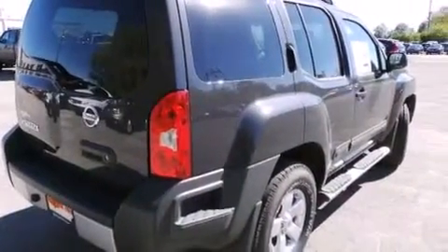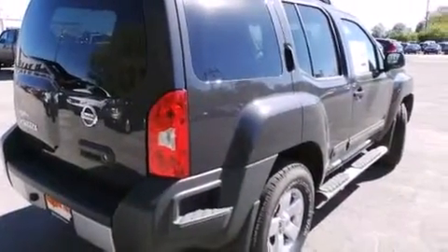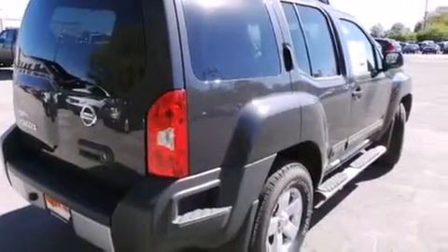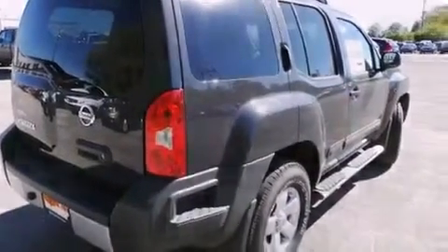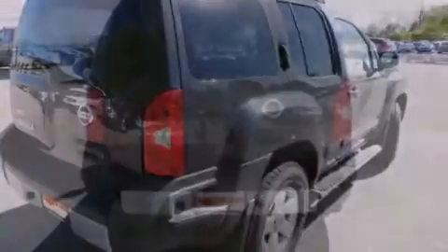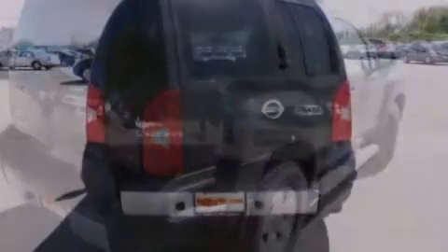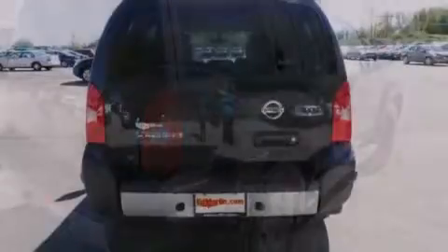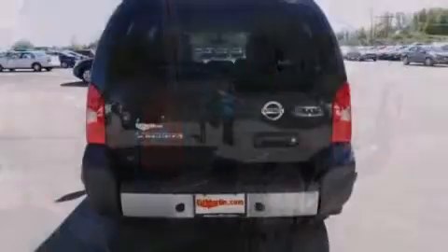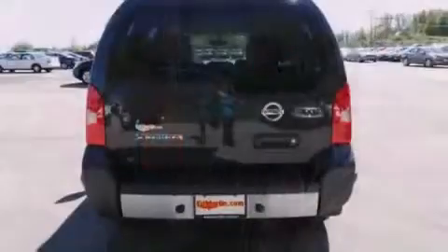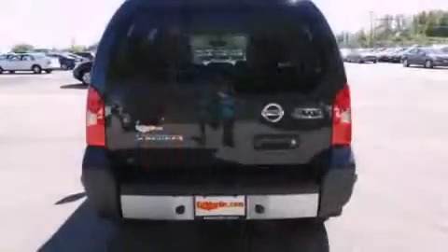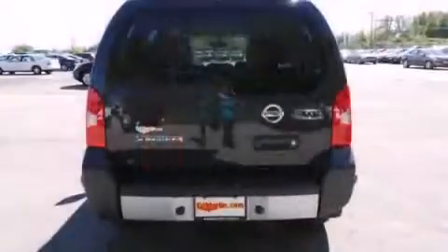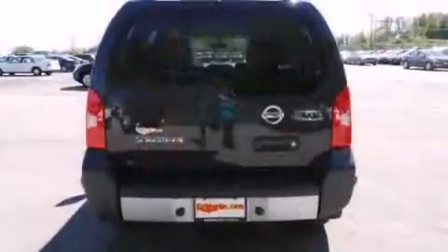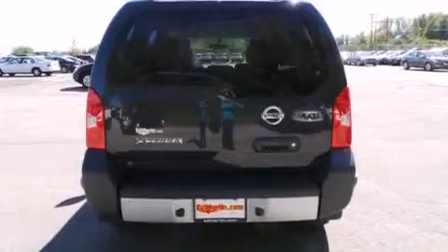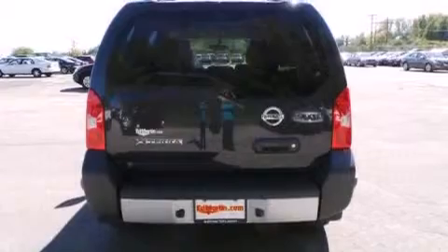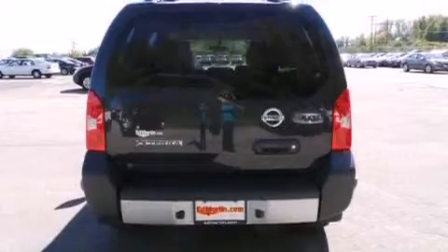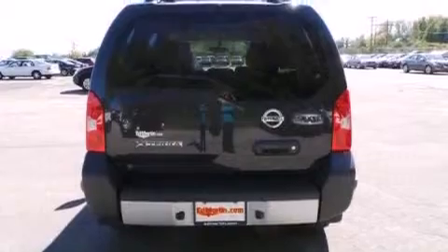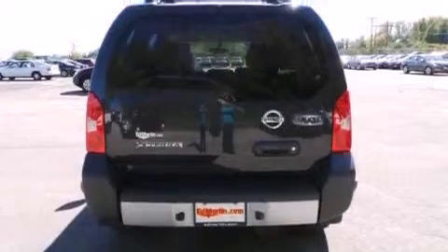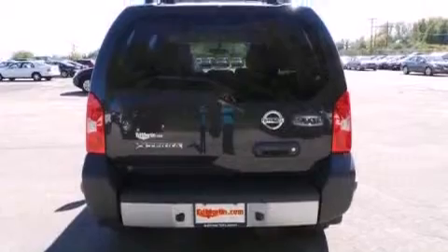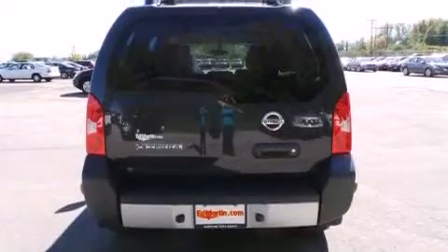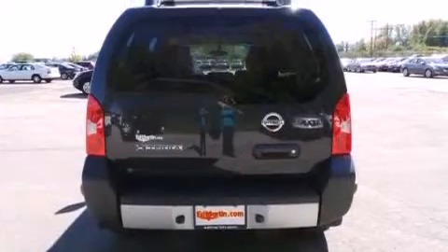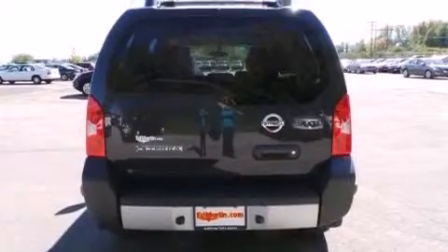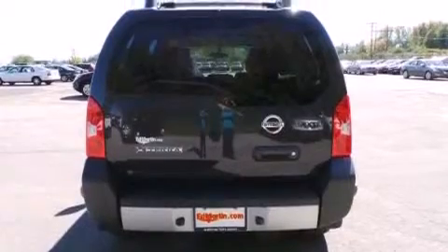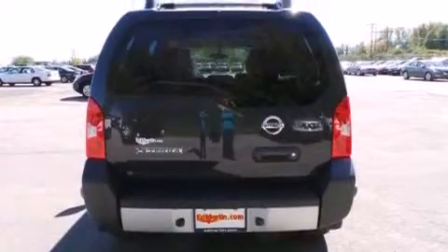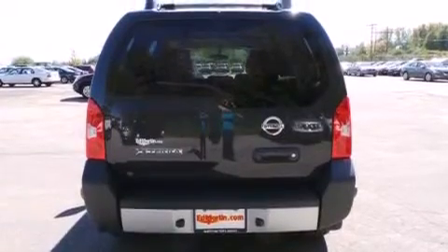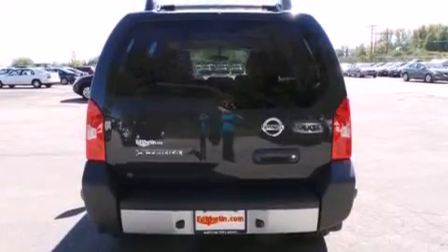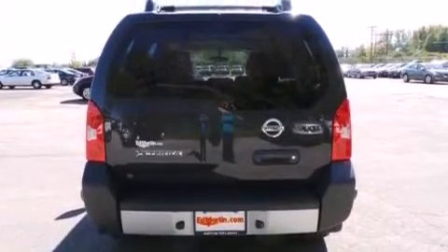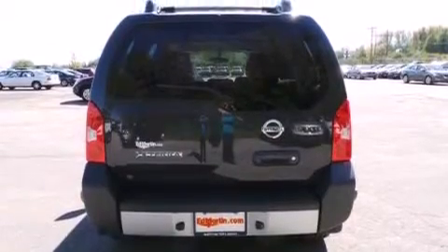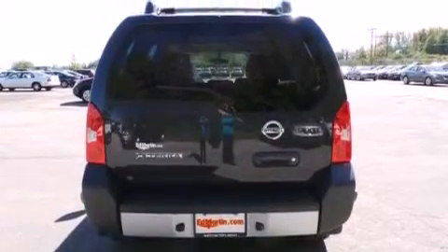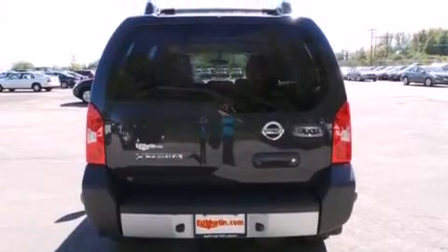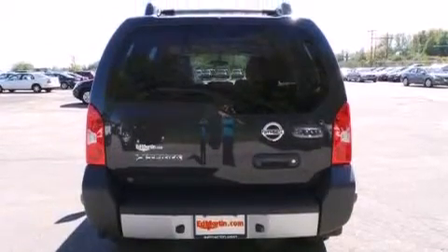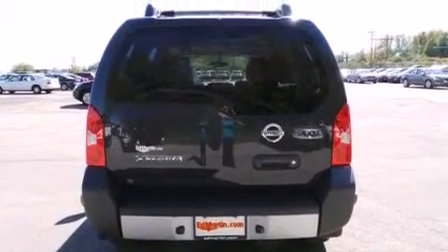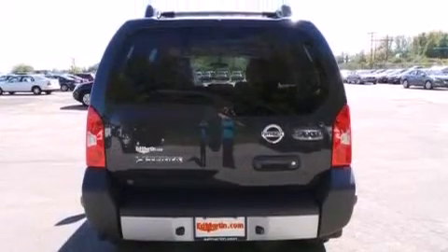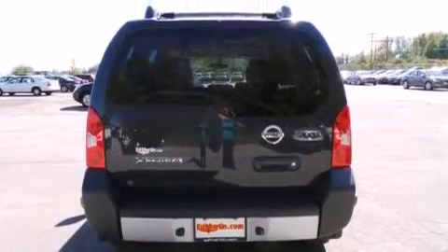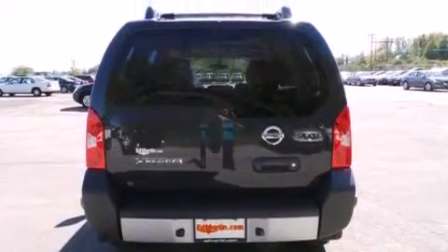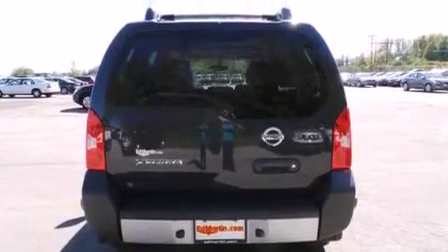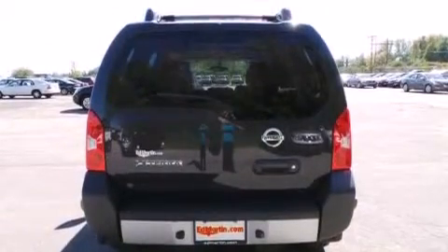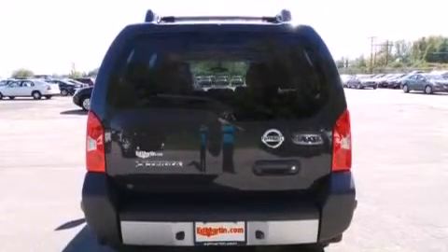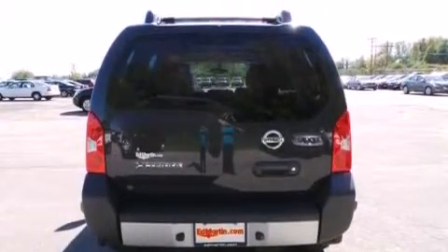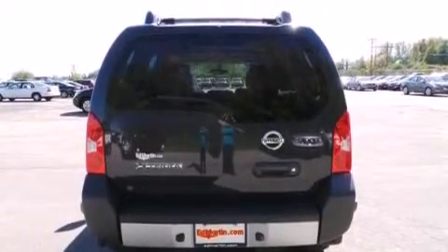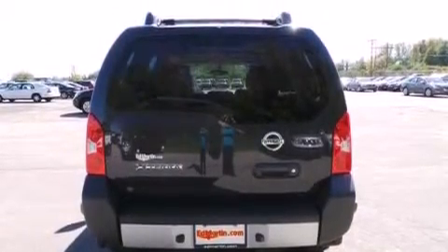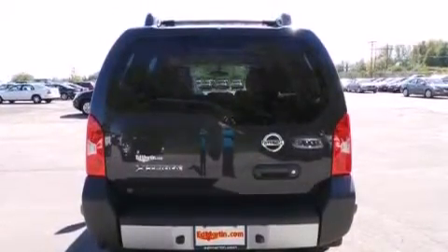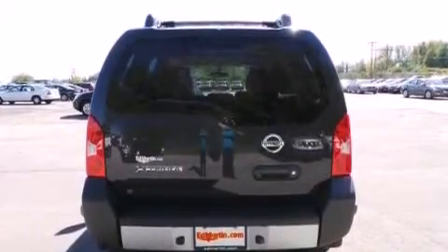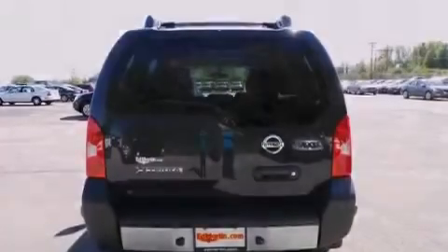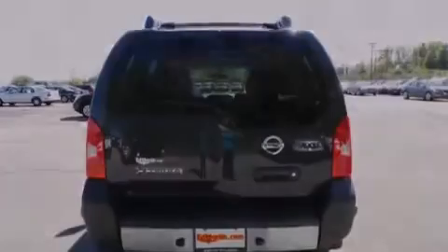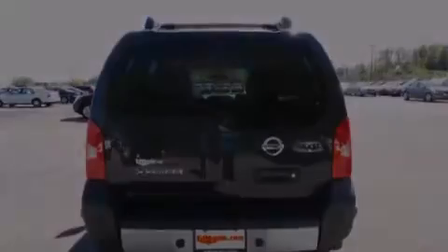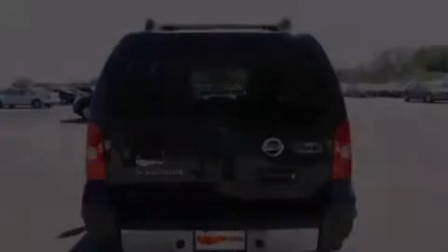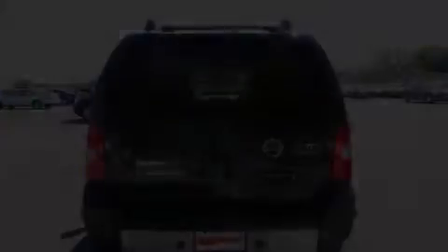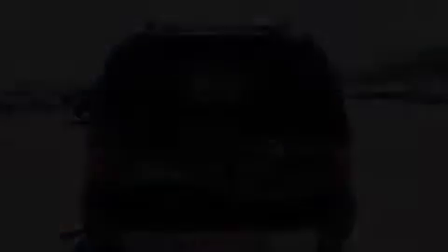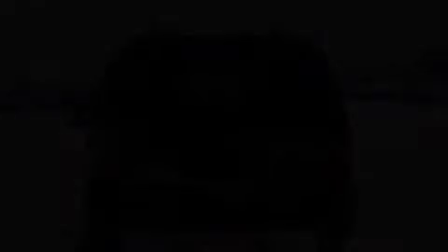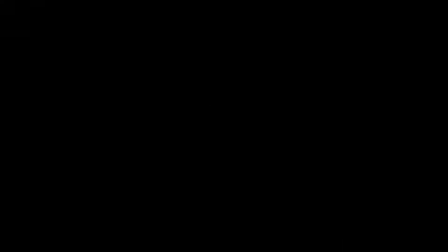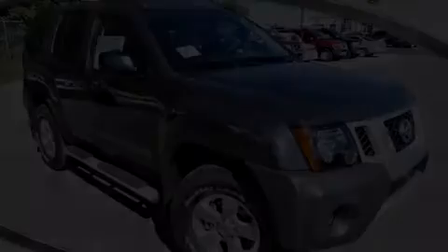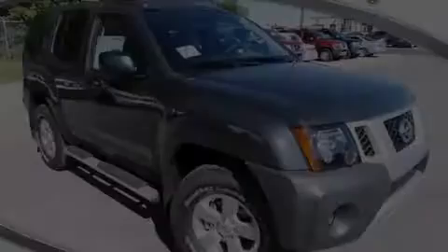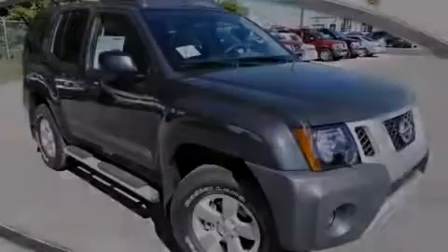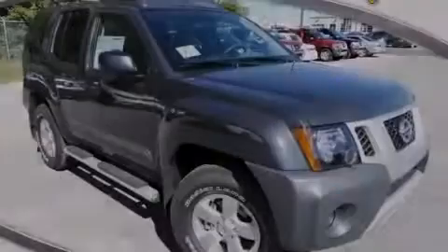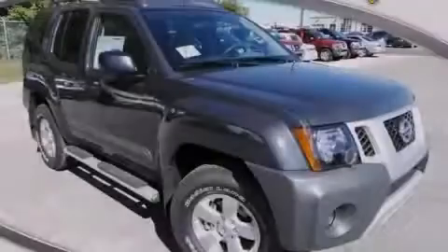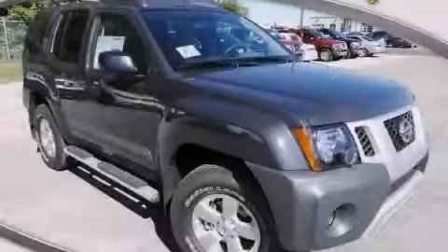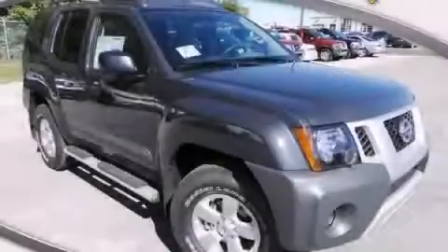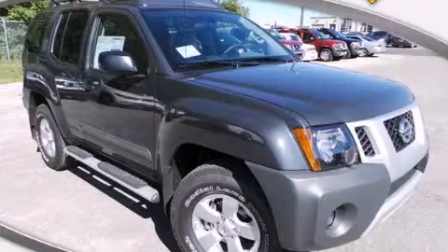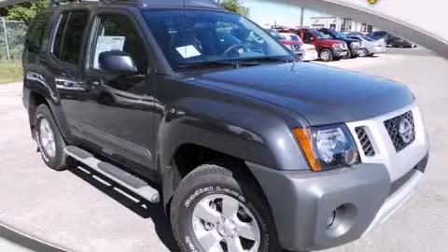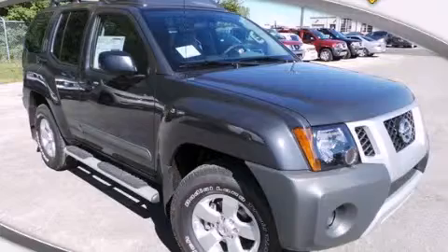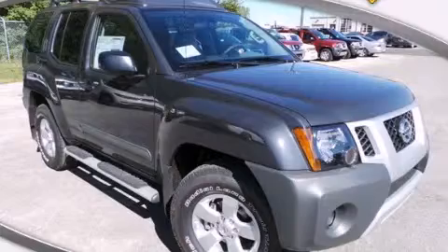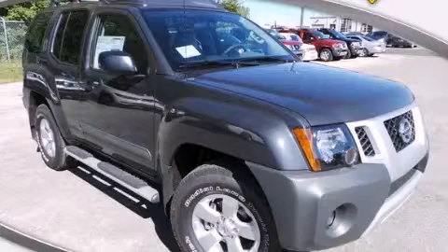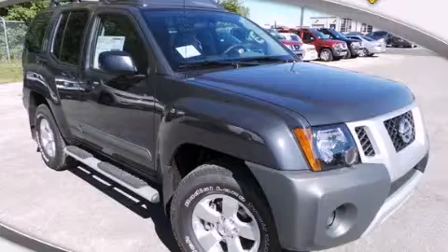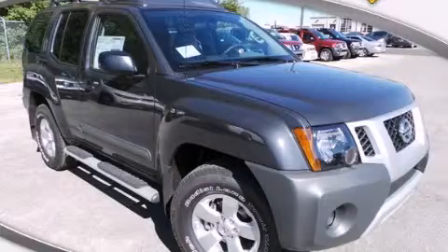XM satellite radio, which streams commercial-free music, news, sports, and more. Stop by today and test drive this automobile for yourself.